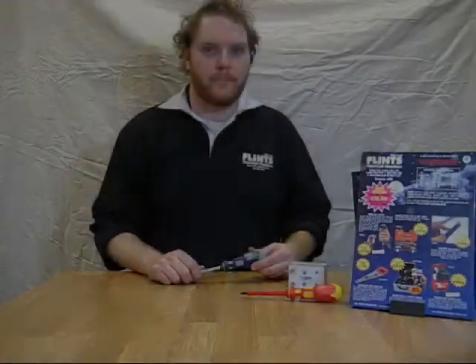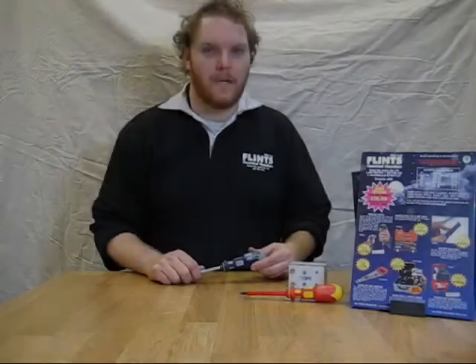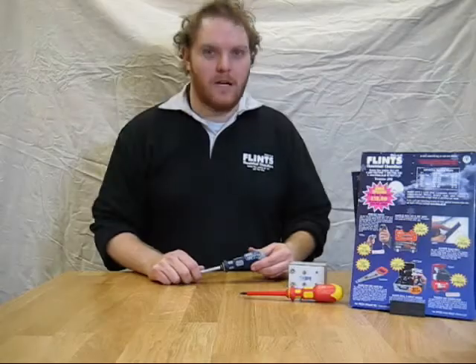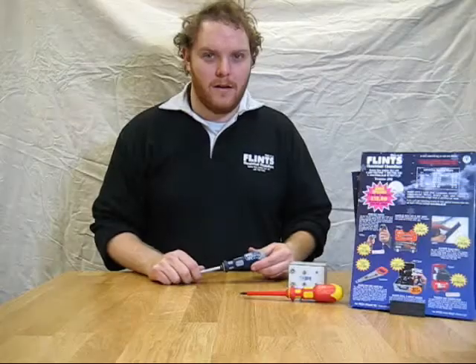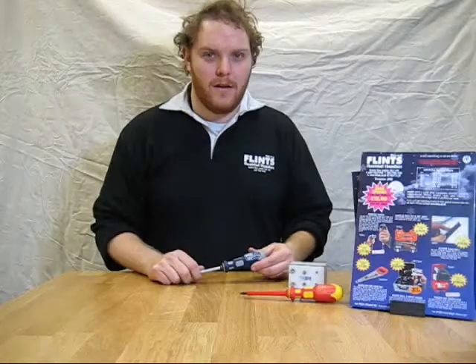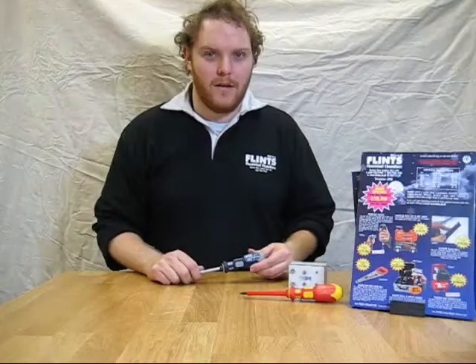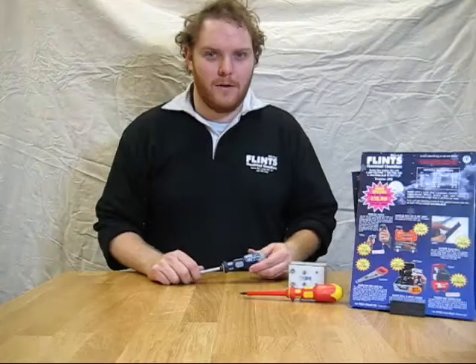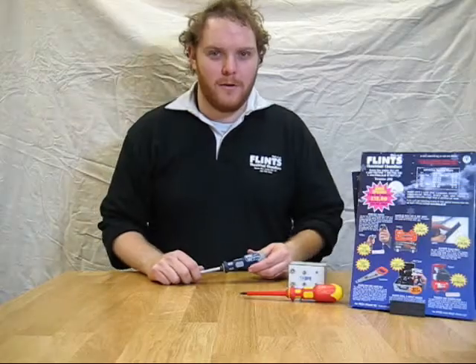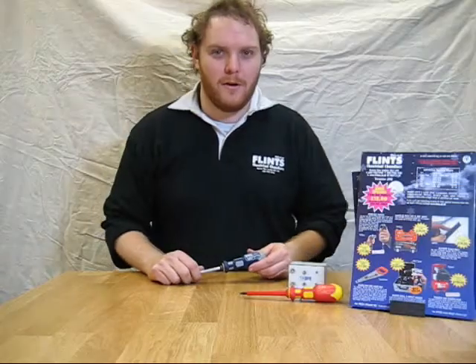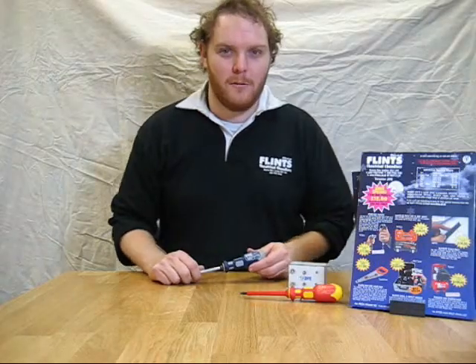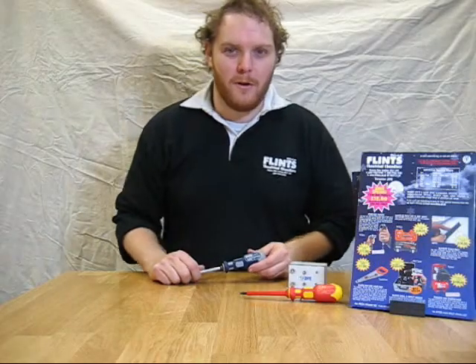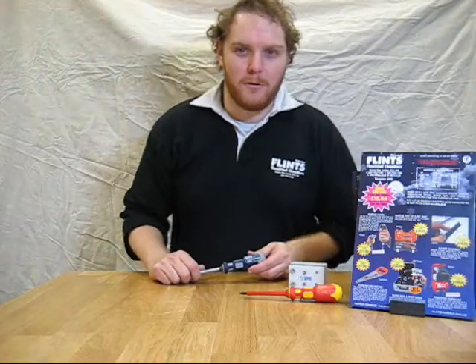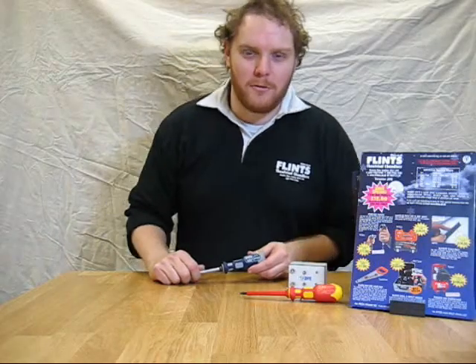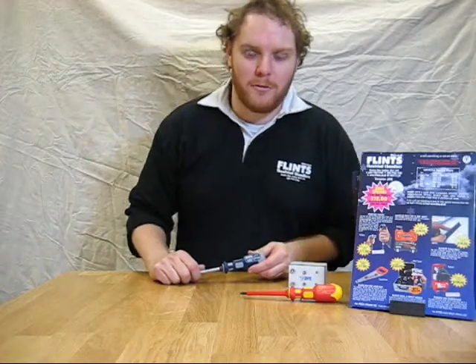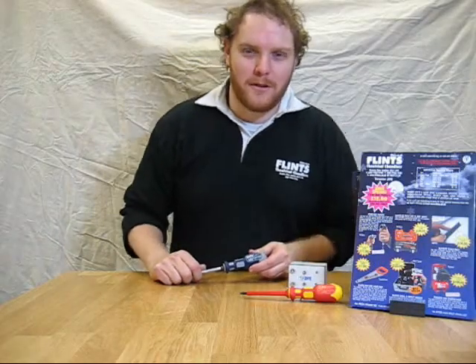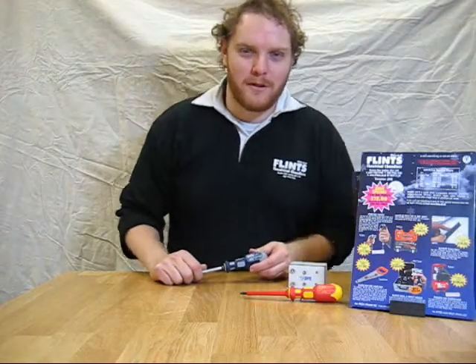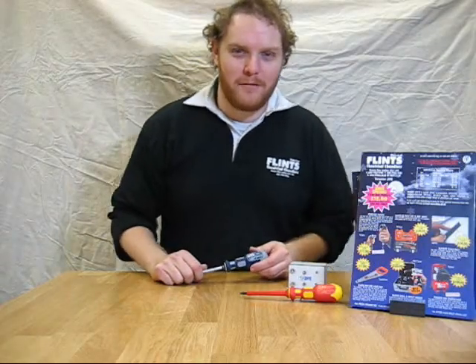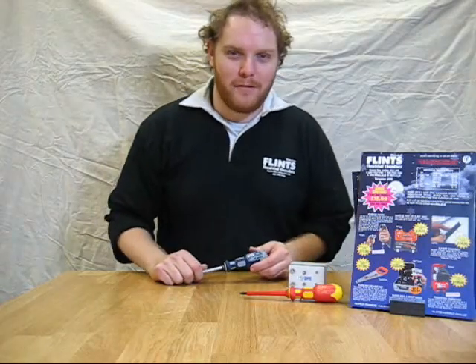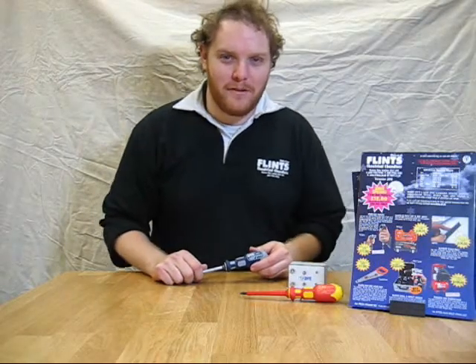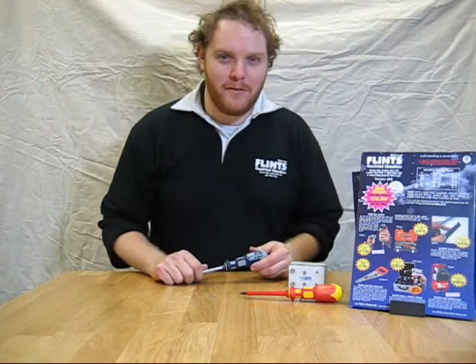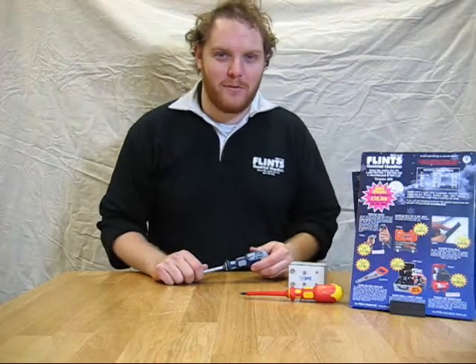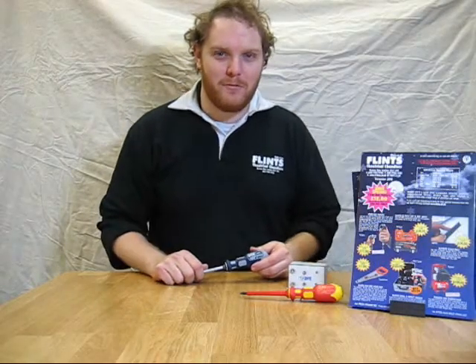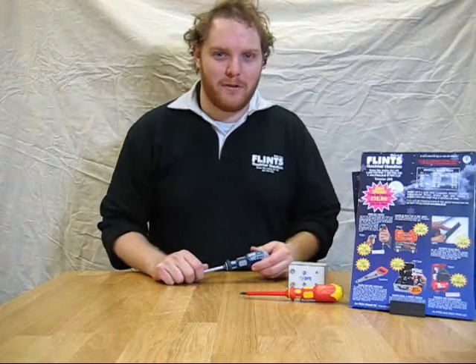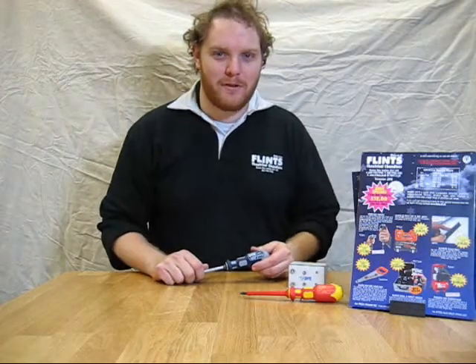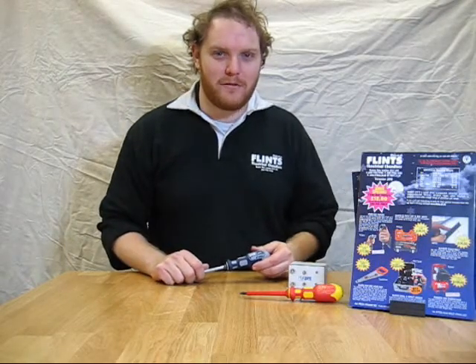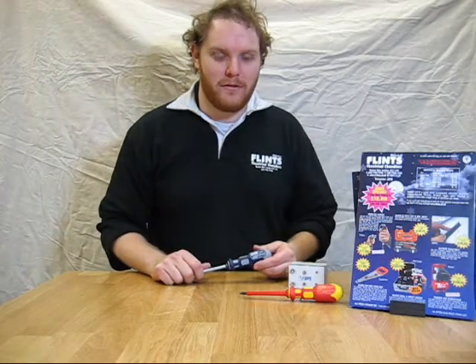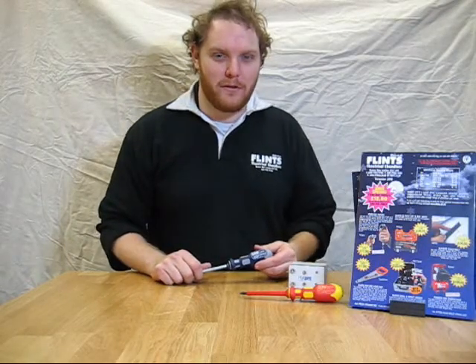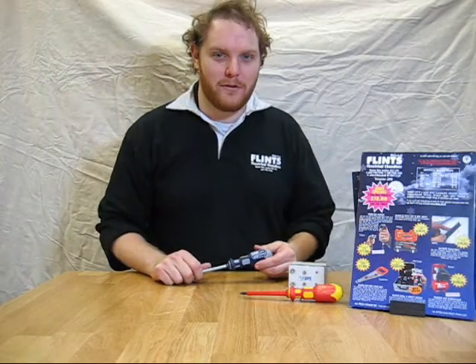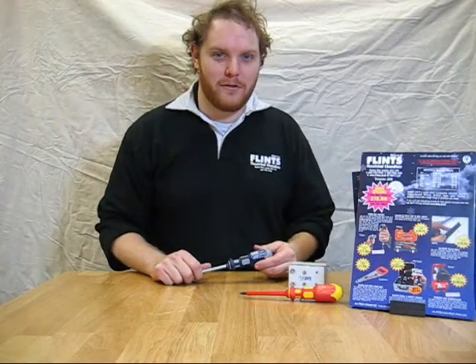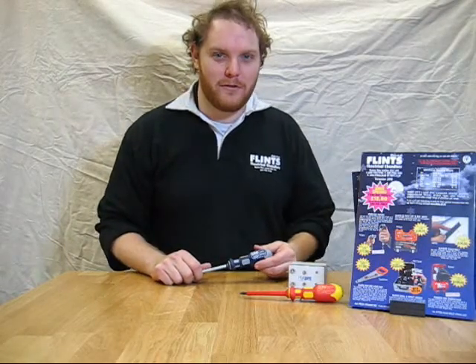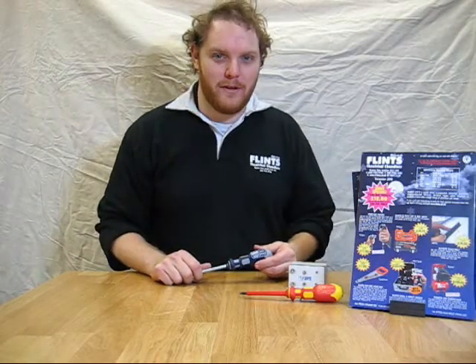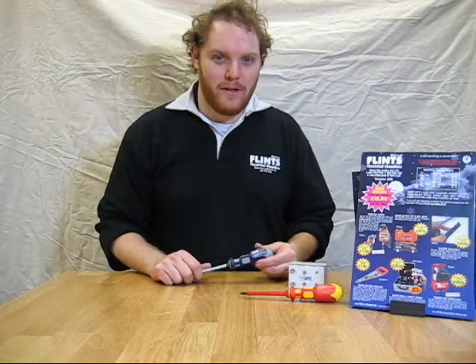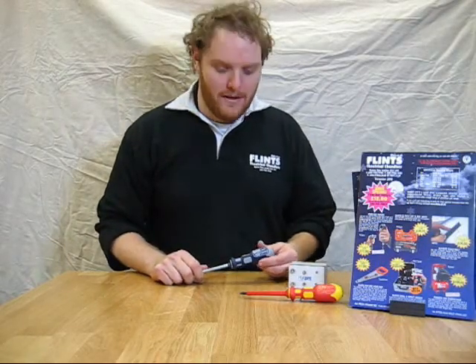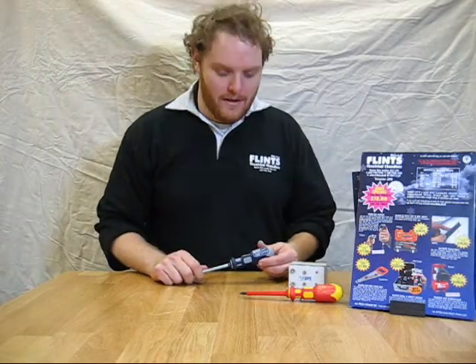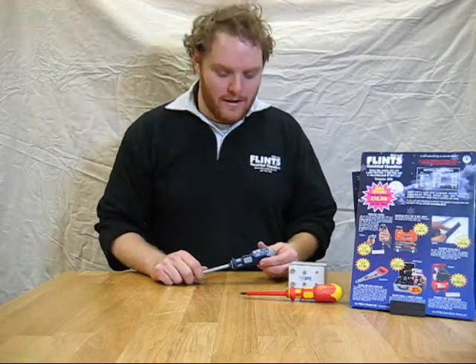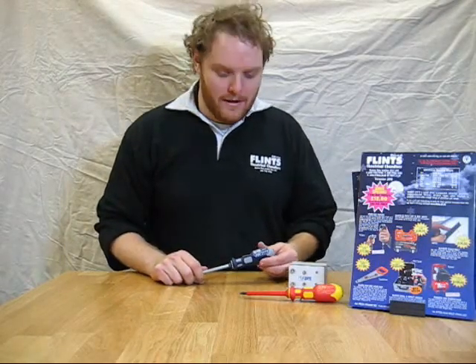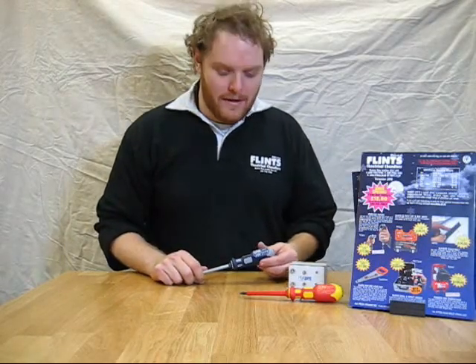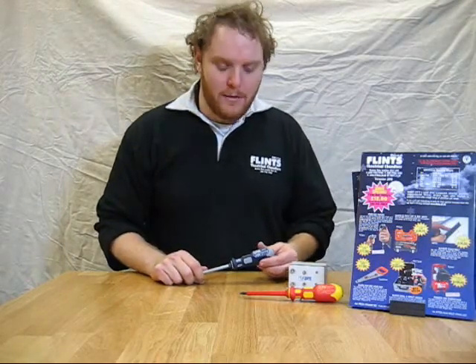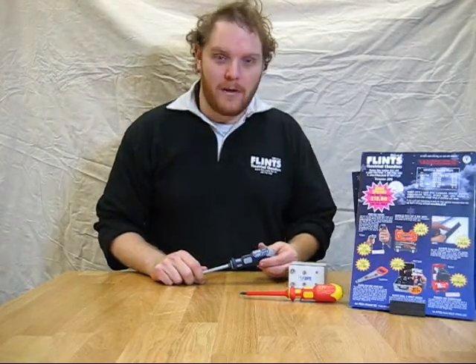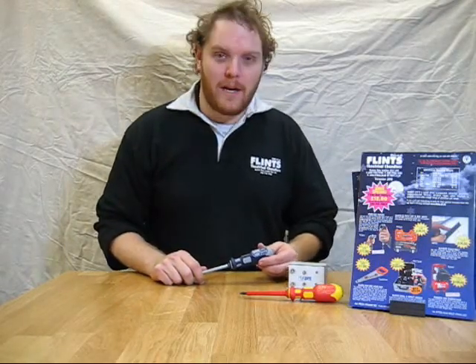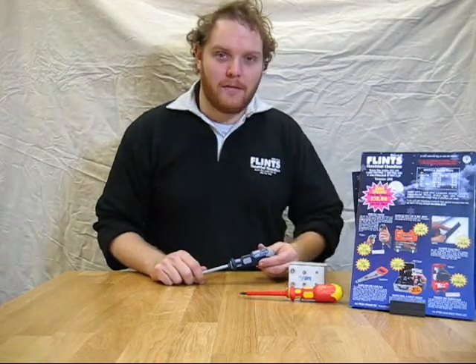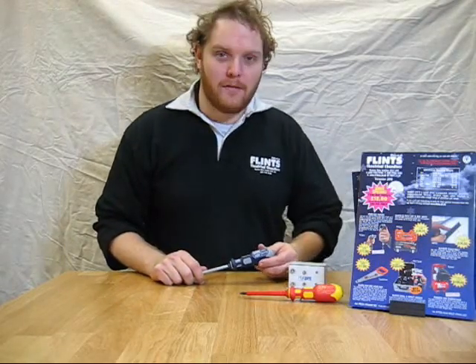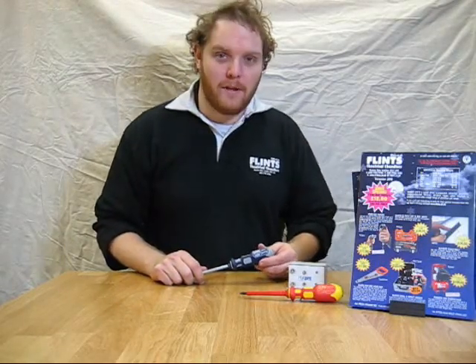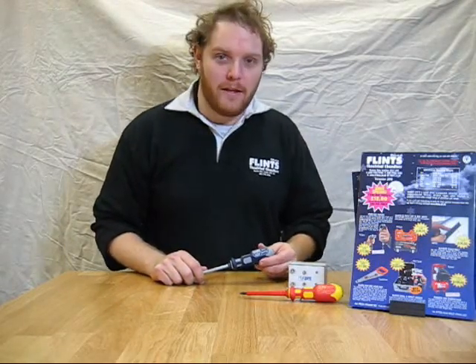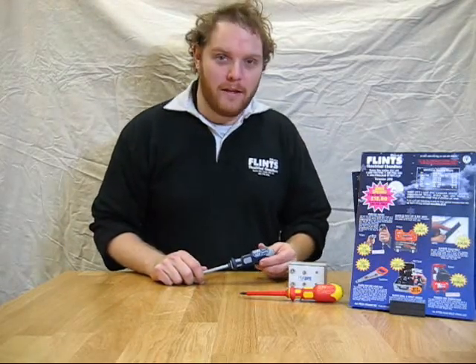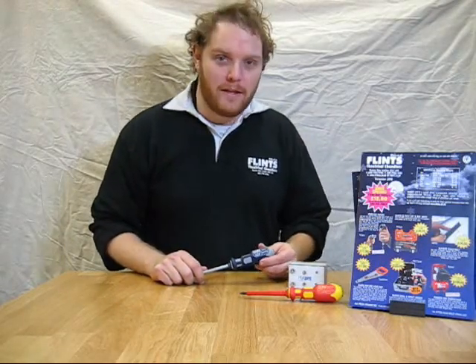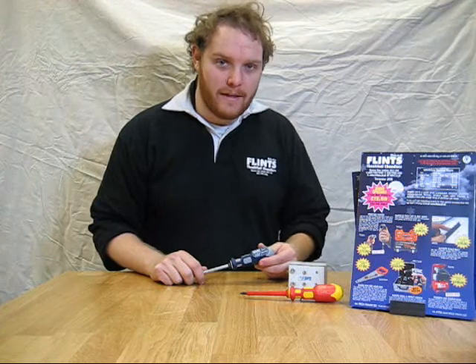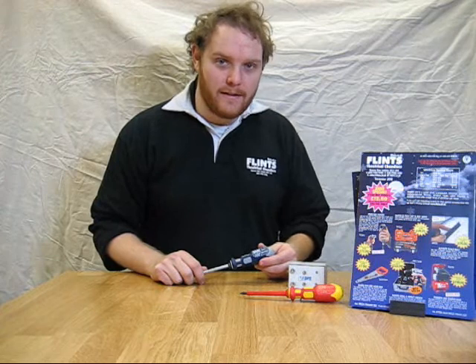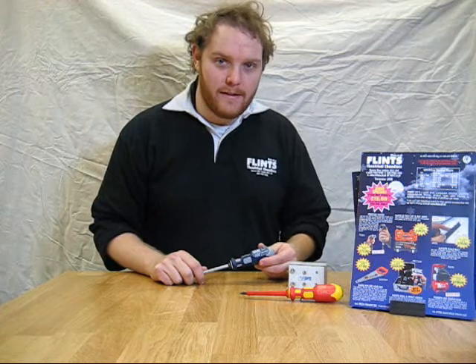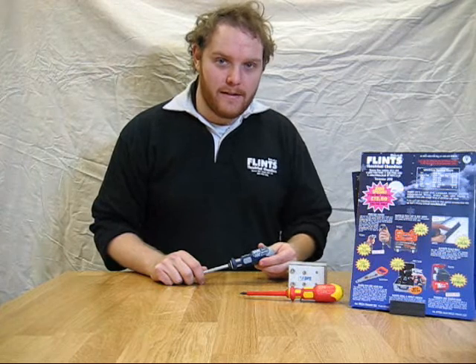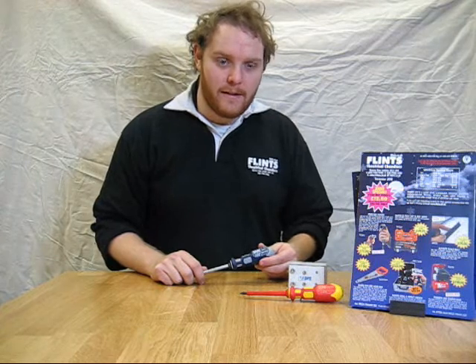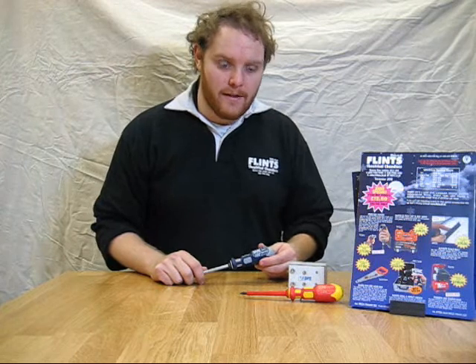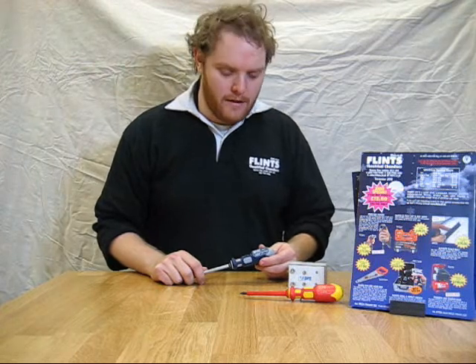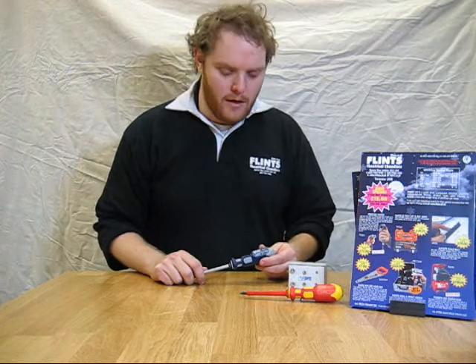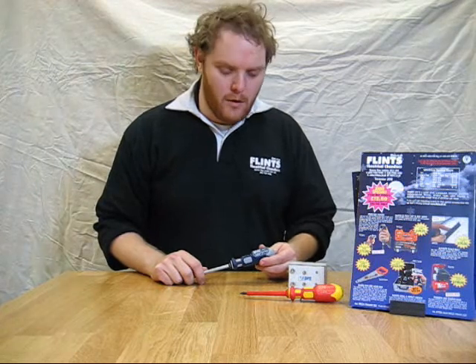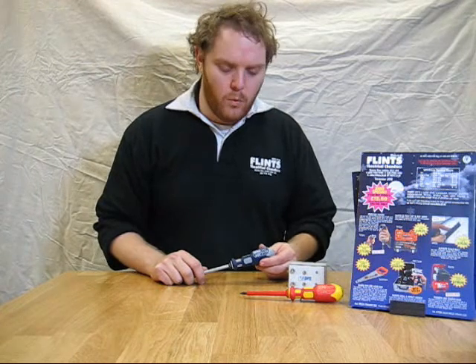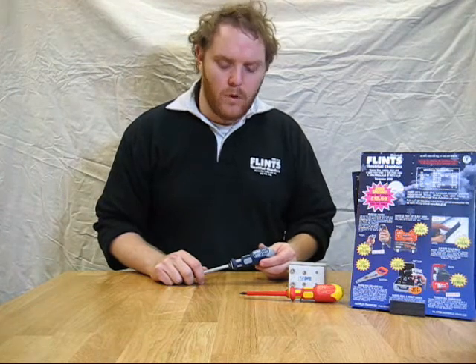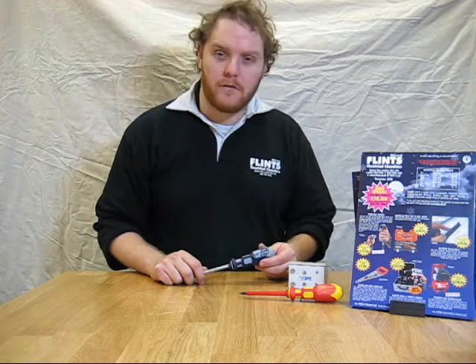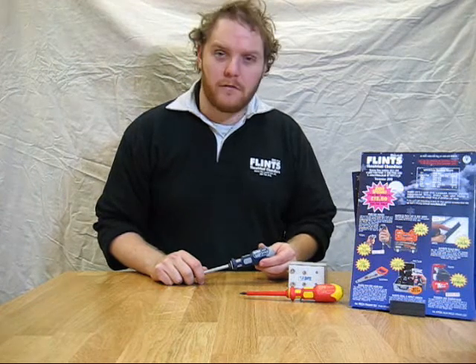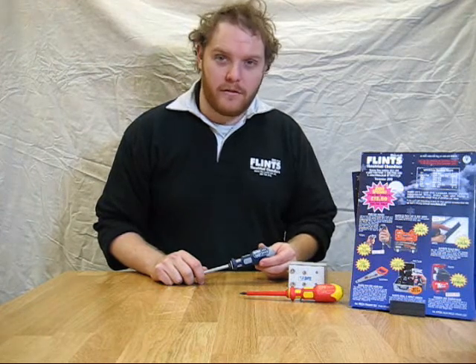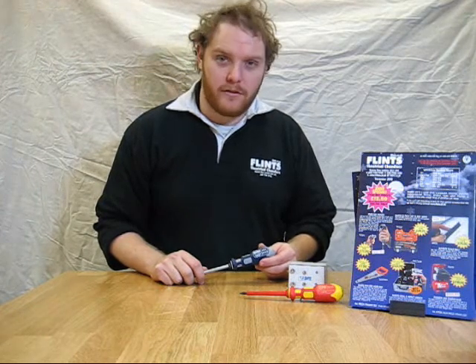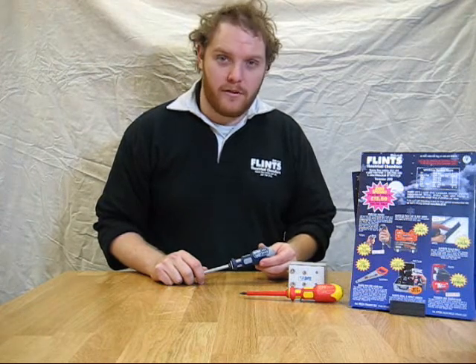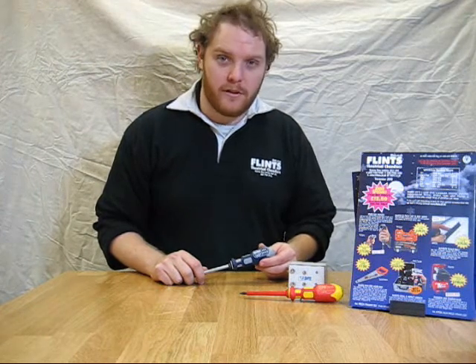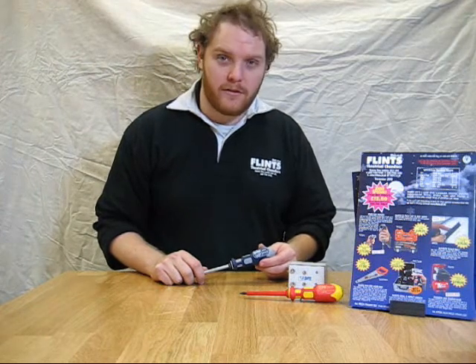Hello and welcome to another Flint's product focus. Here we have the King Dick 1 for 6.